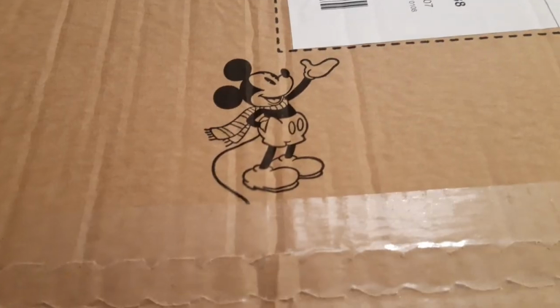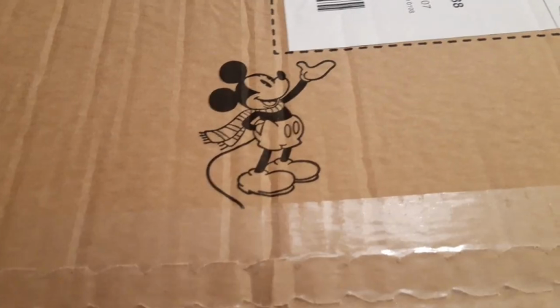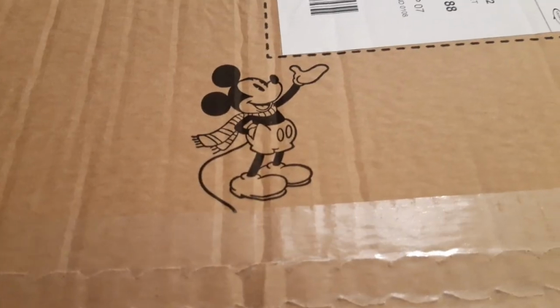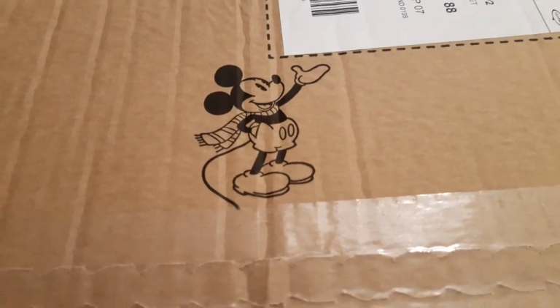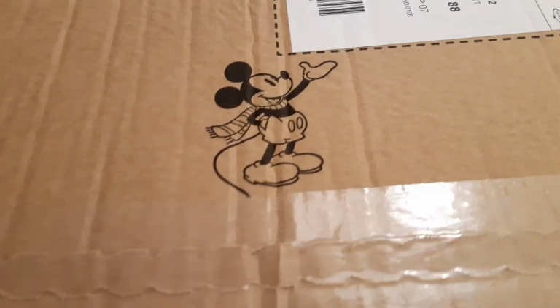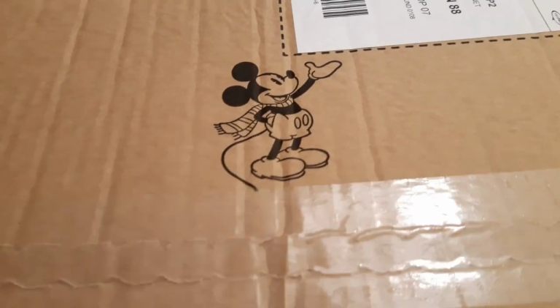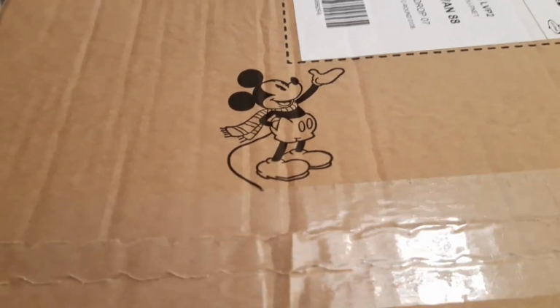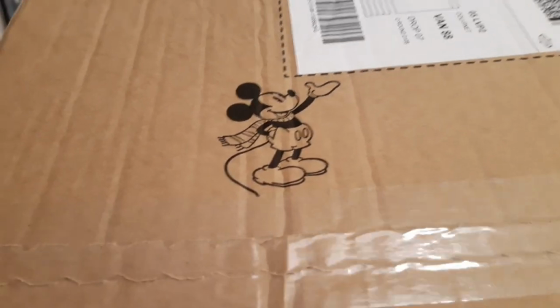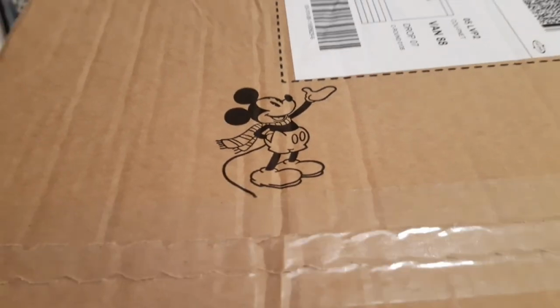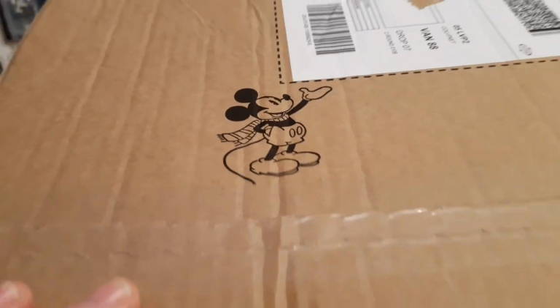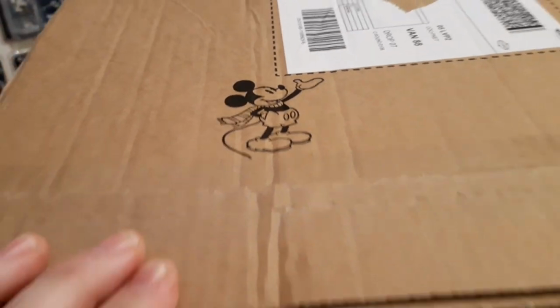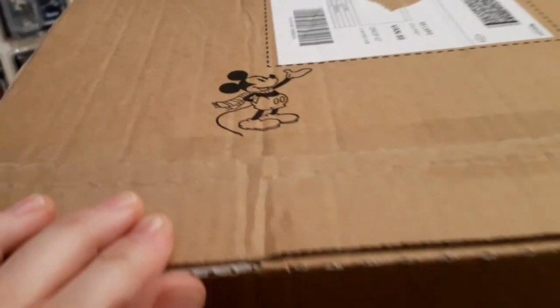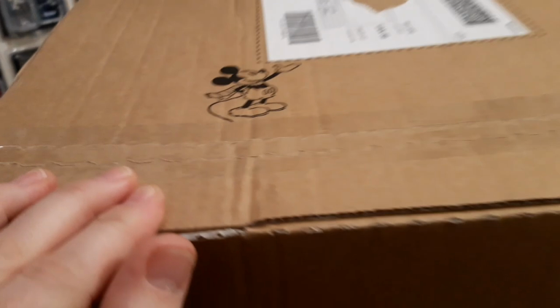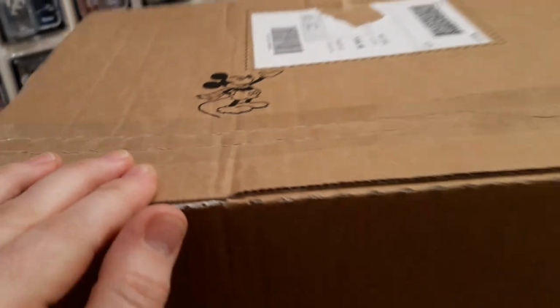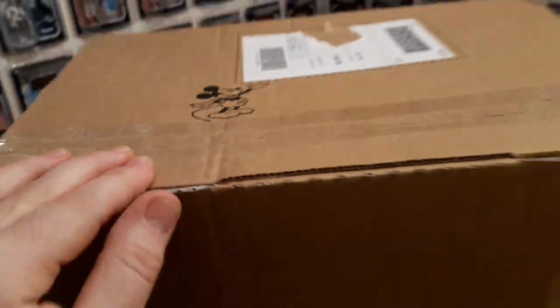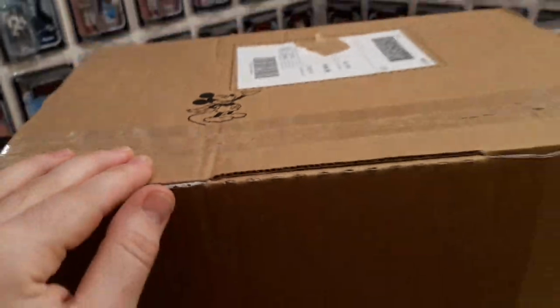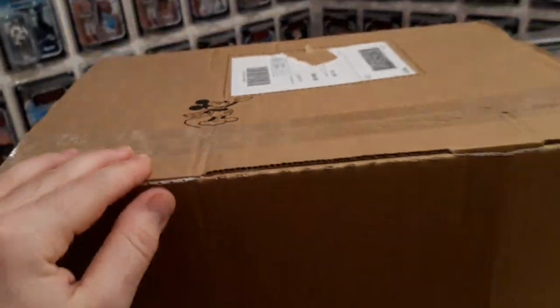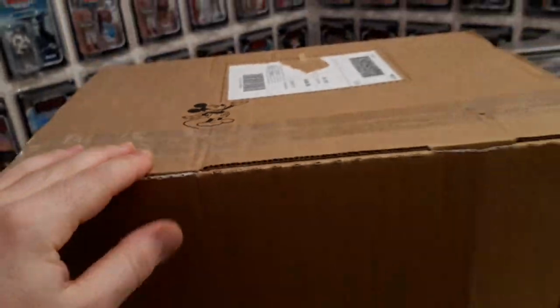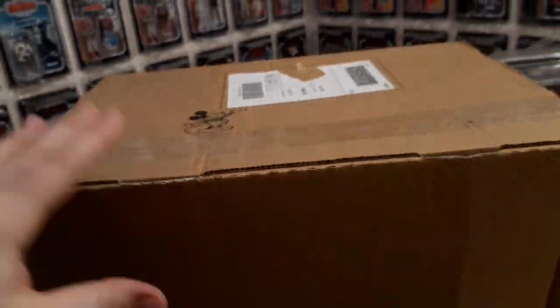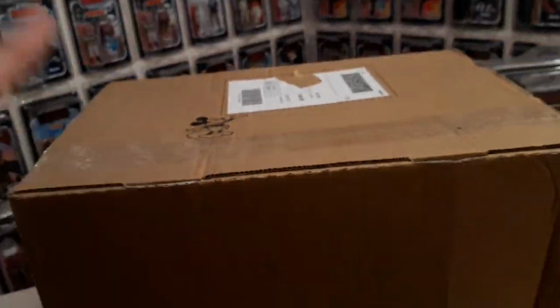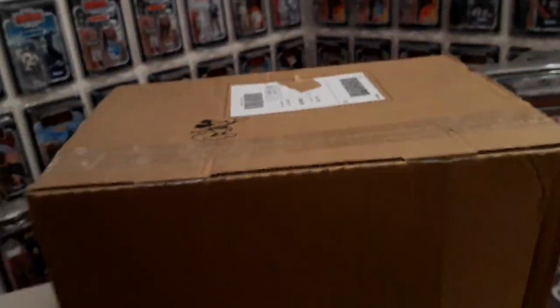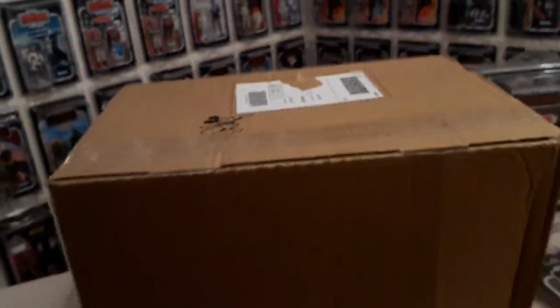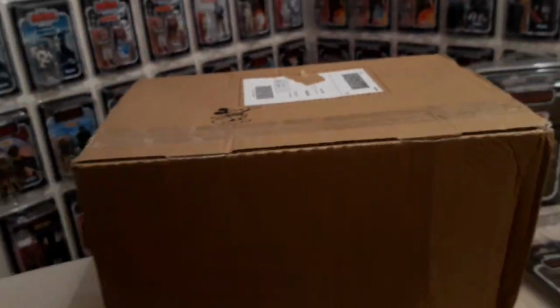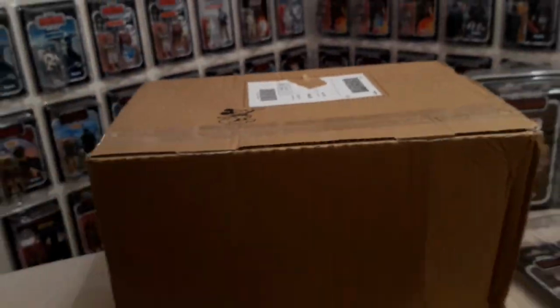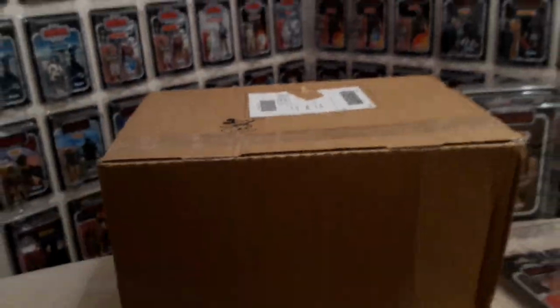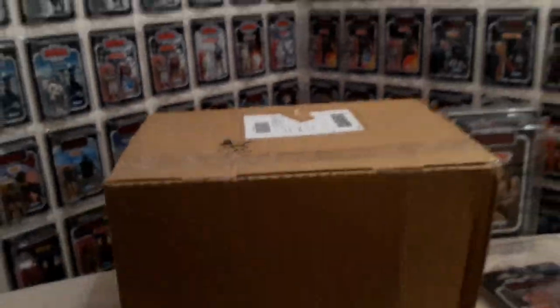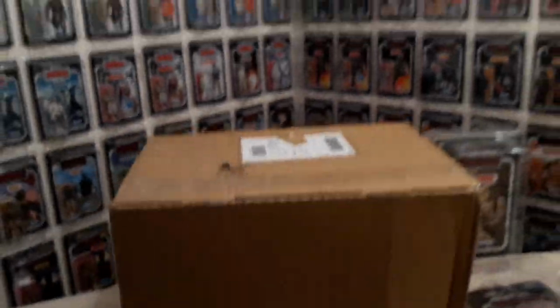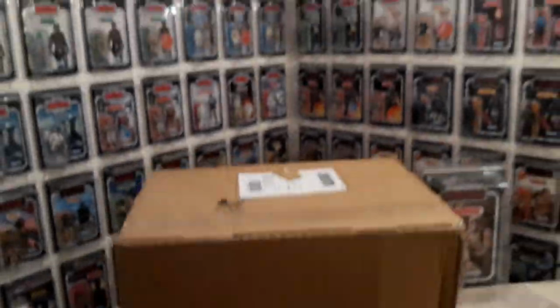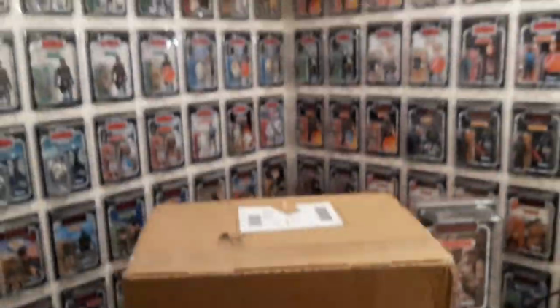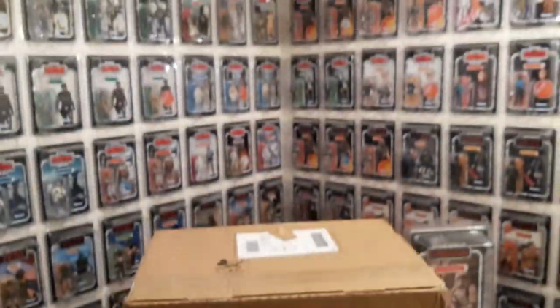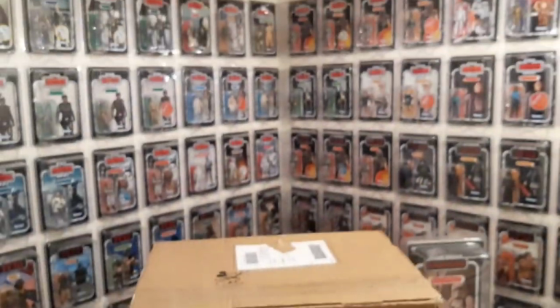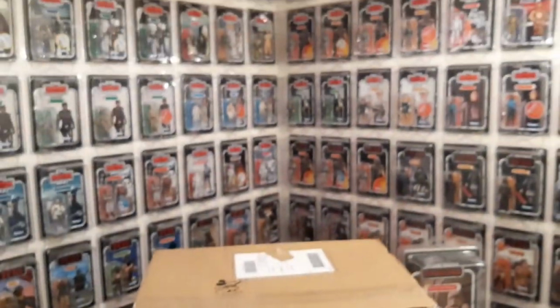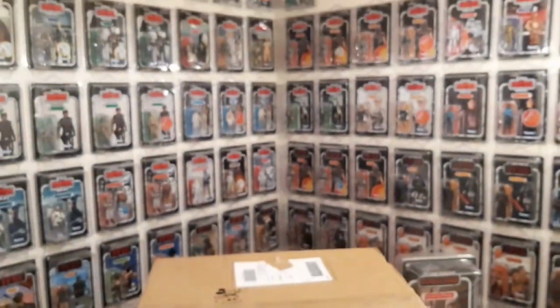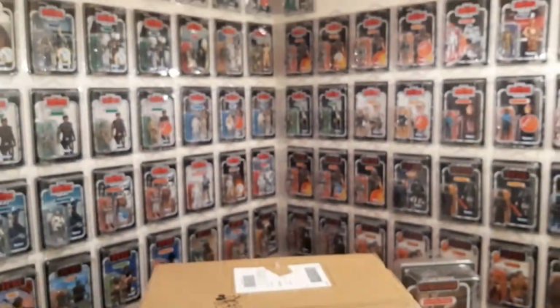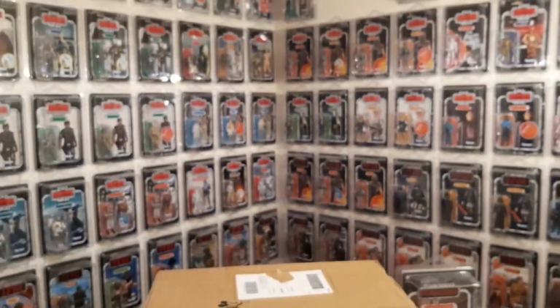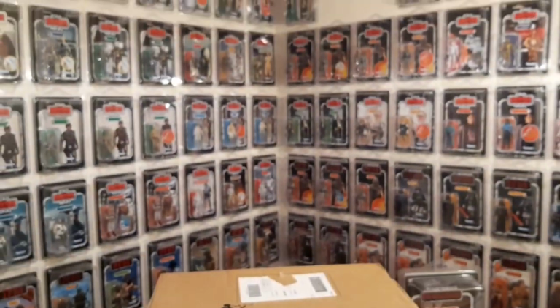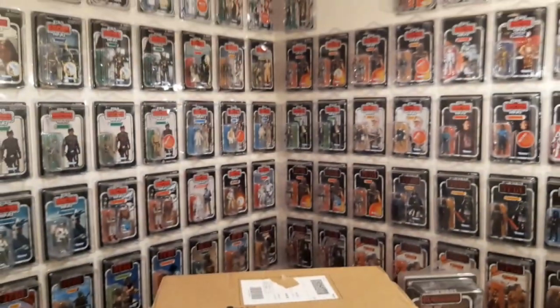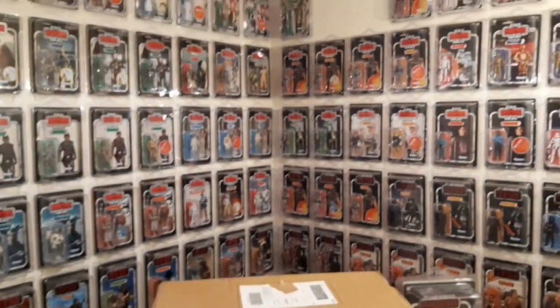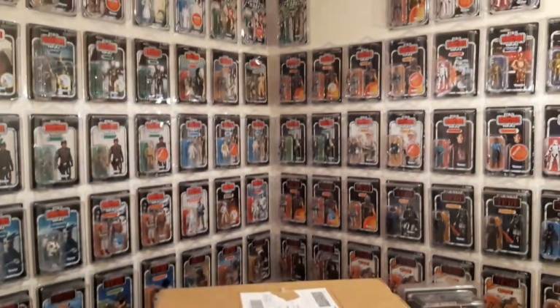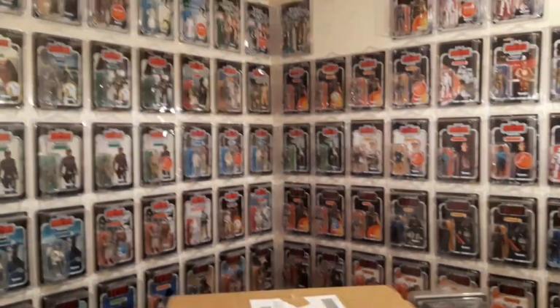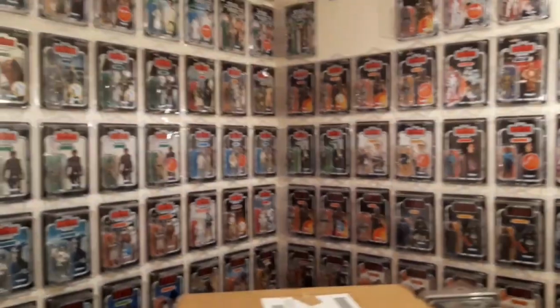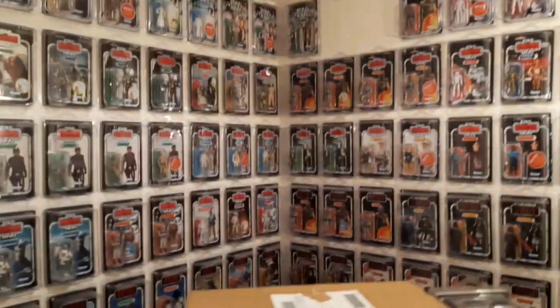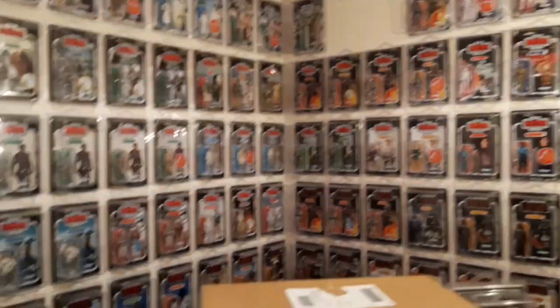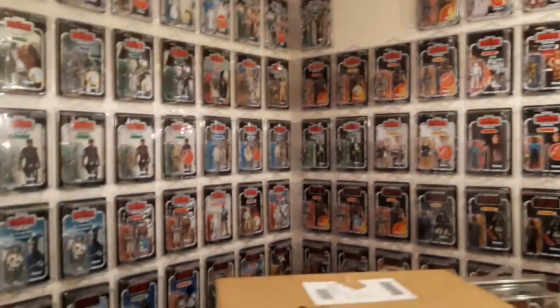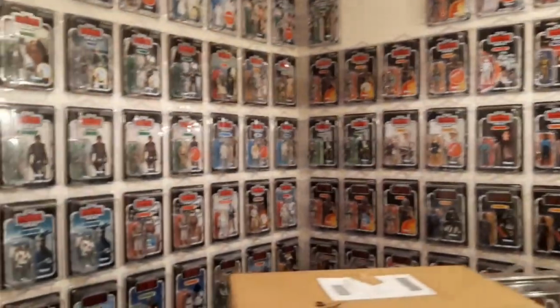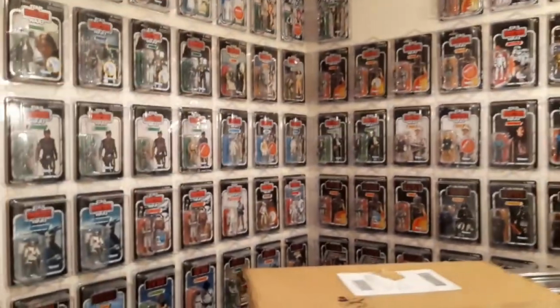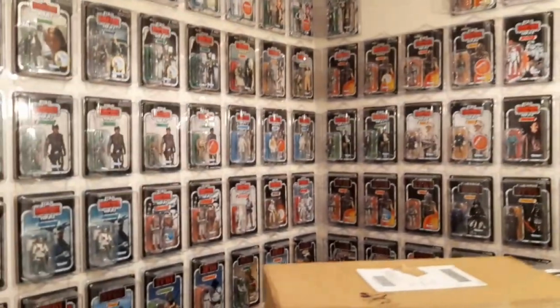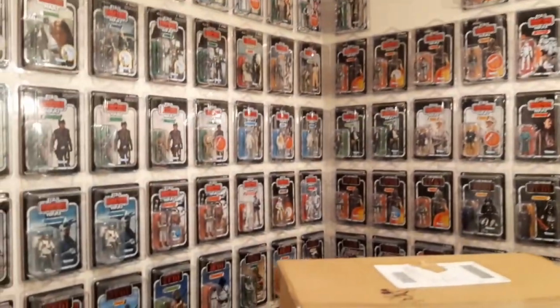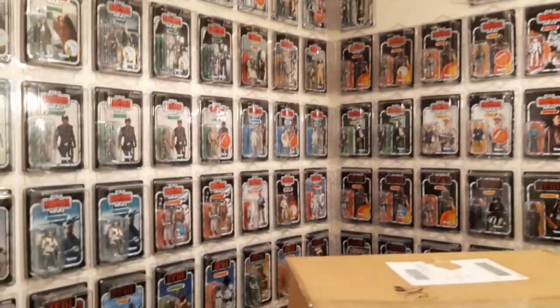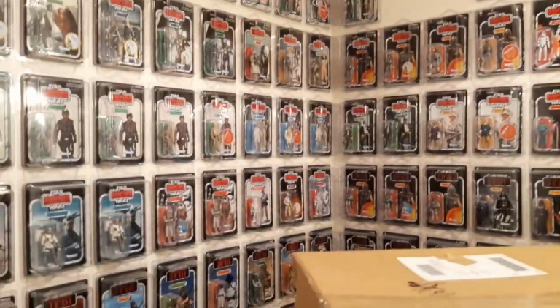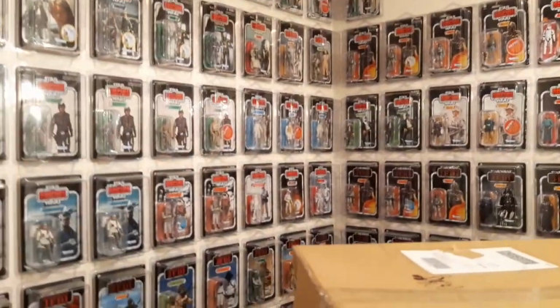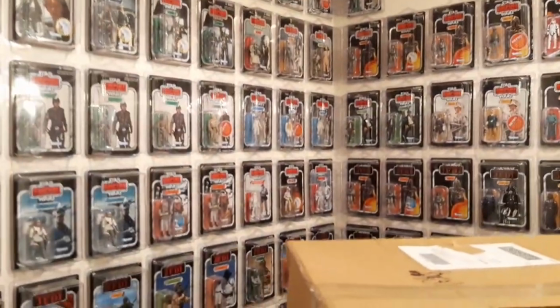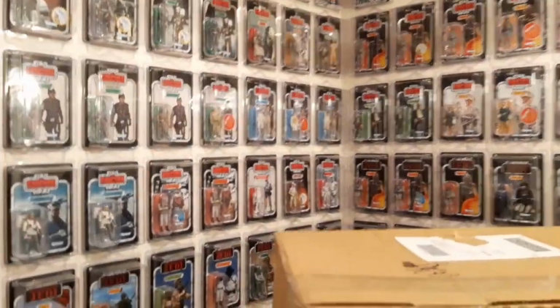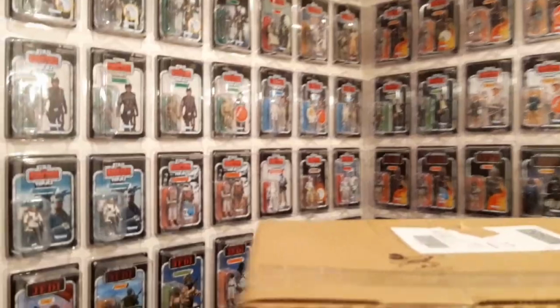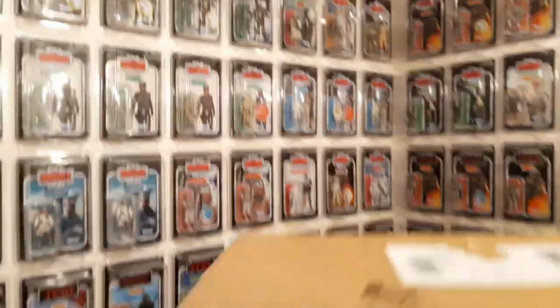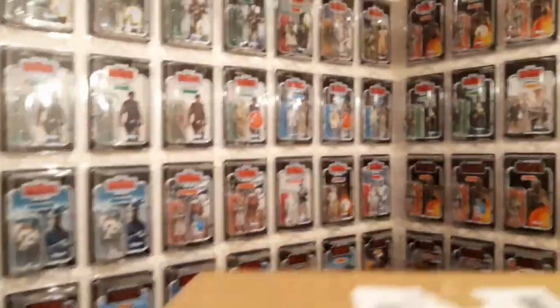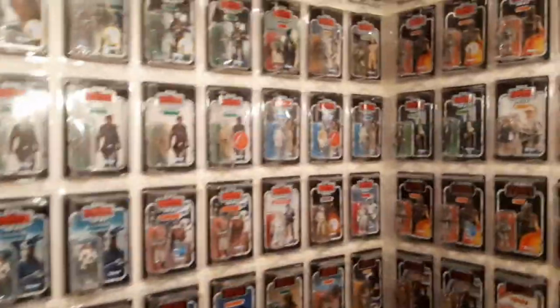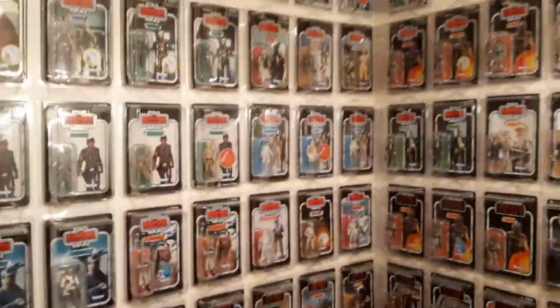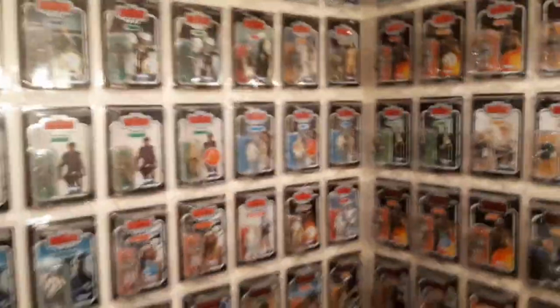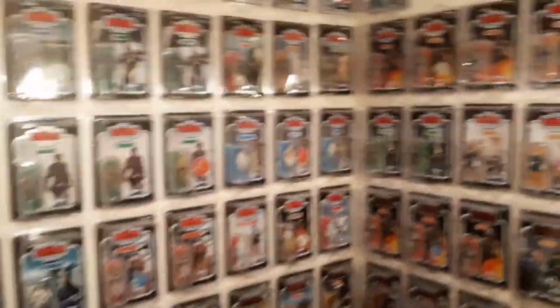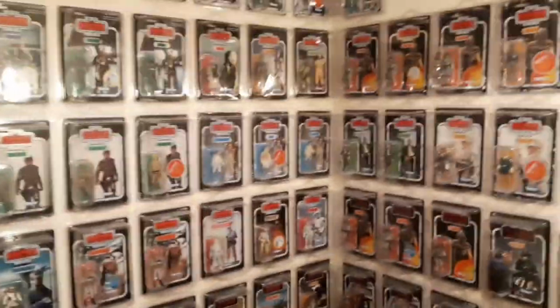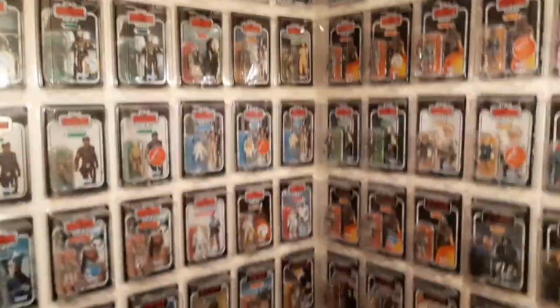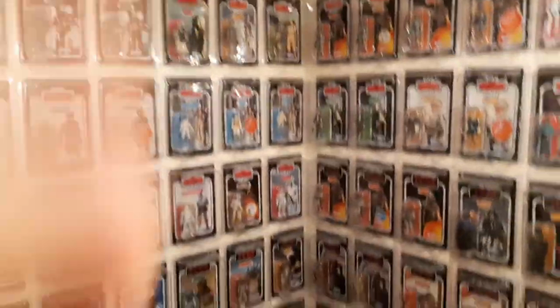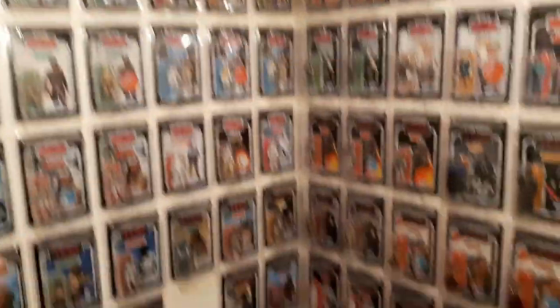It's always a bit touch and go with them, but I did make an arrangement with my guy. I said to him, if I'm not in, please don't leave it on my front doorstep, and he's actually hidden it away this time.